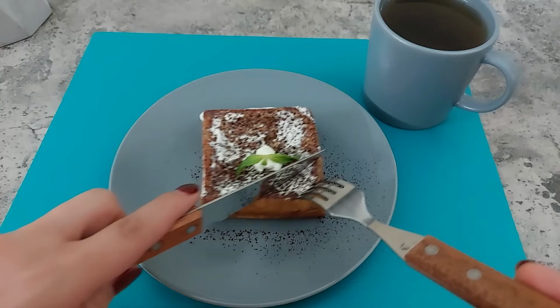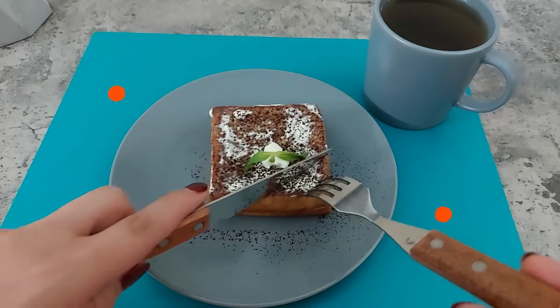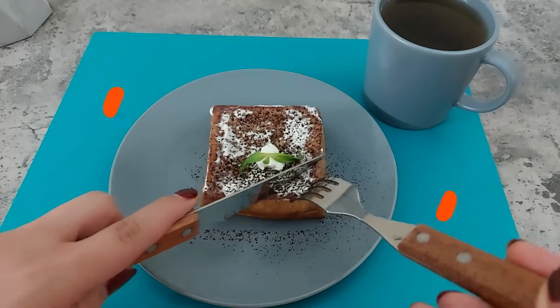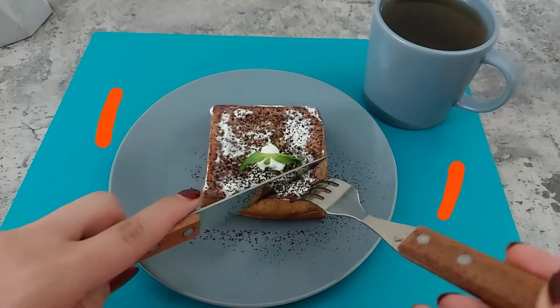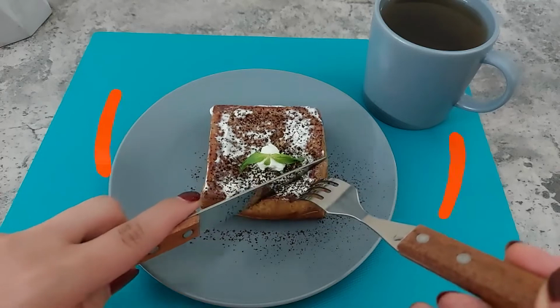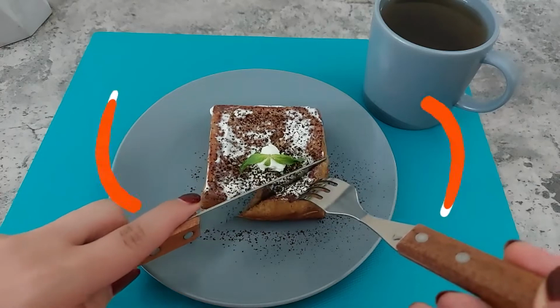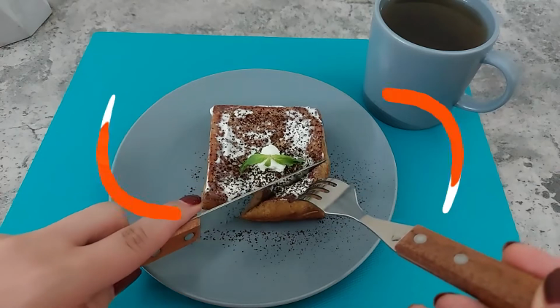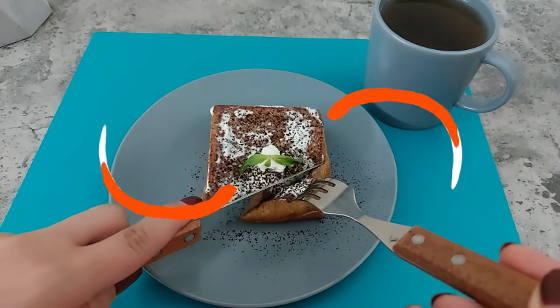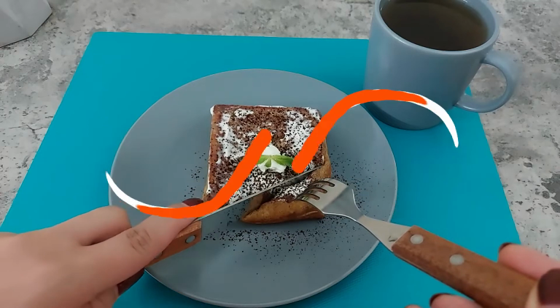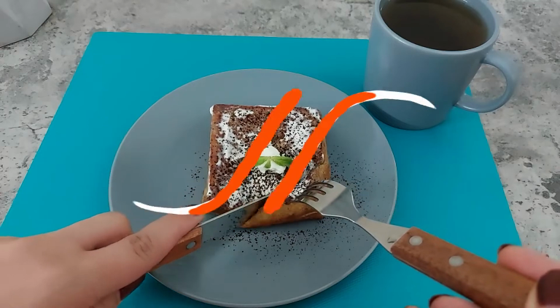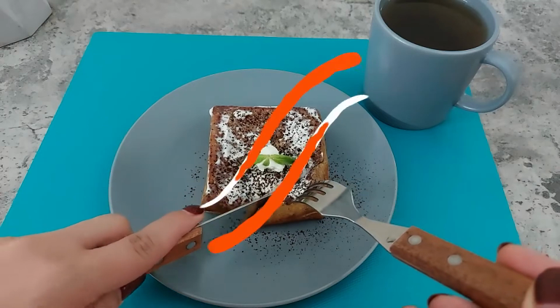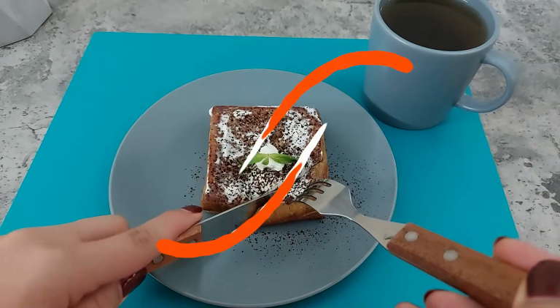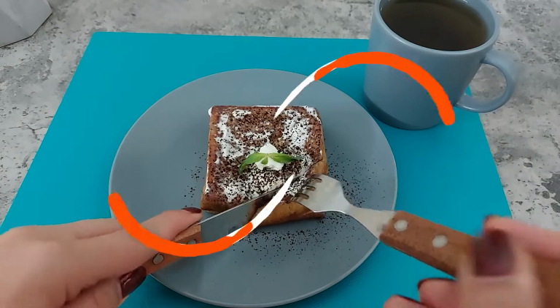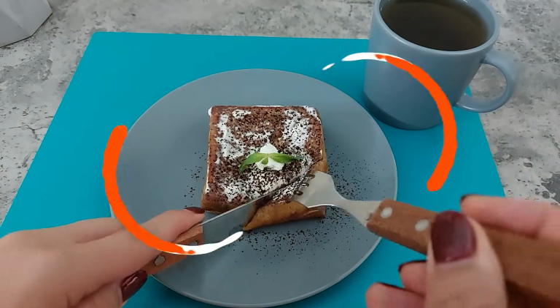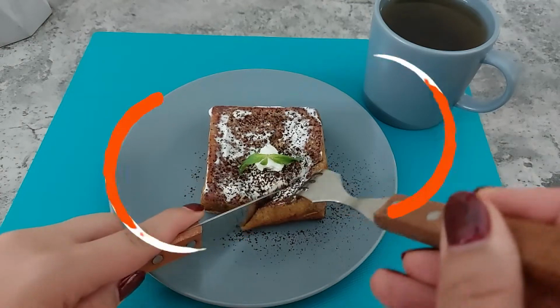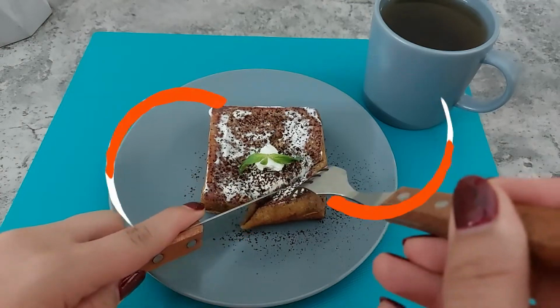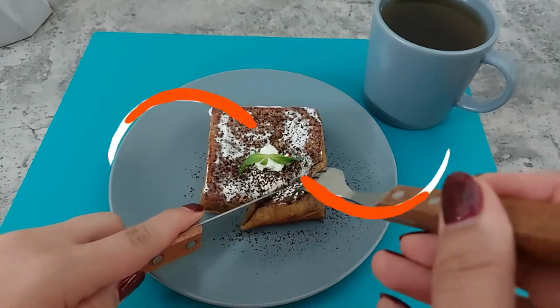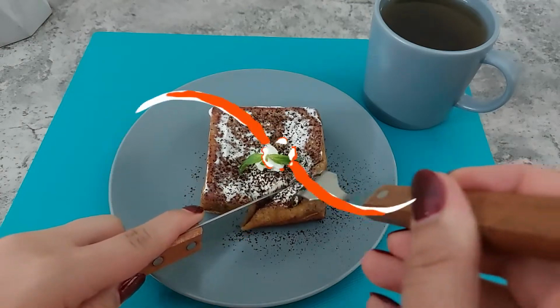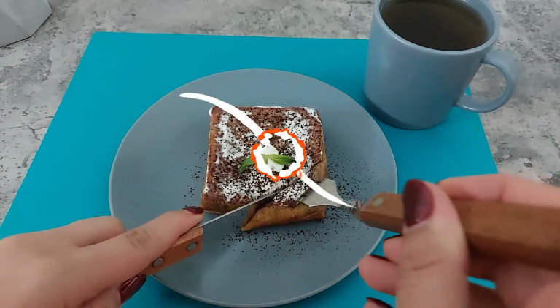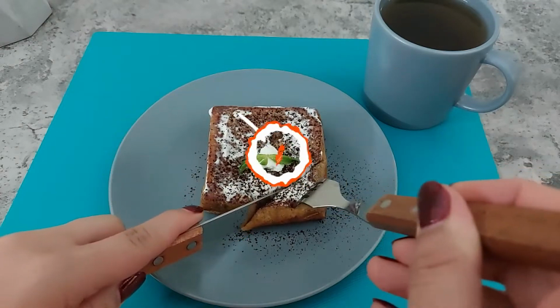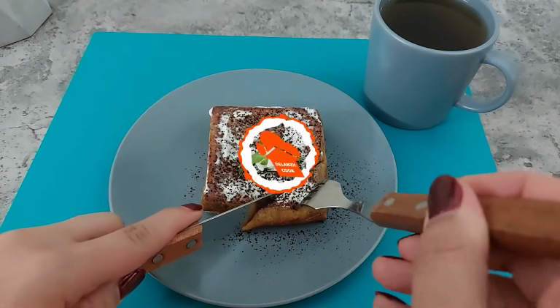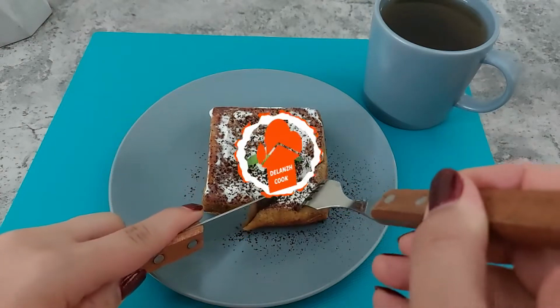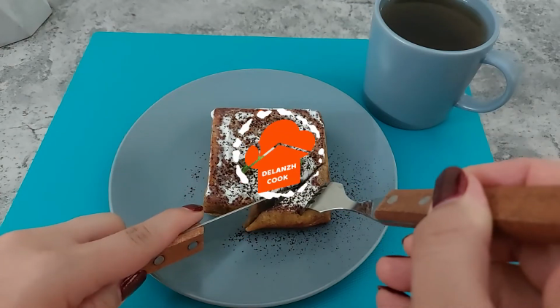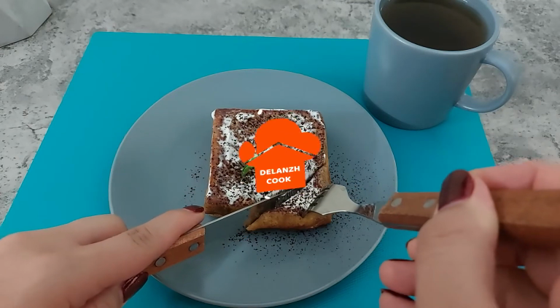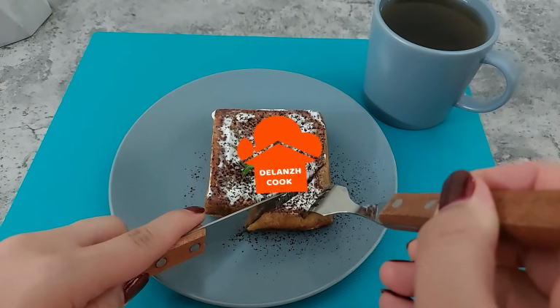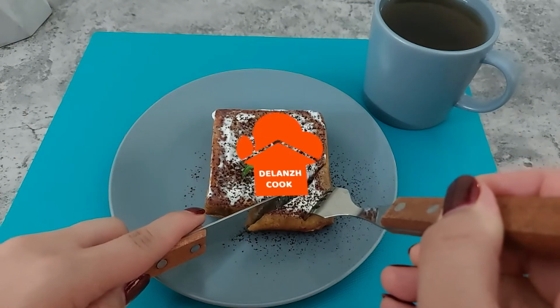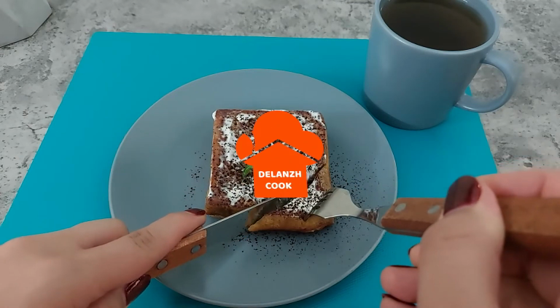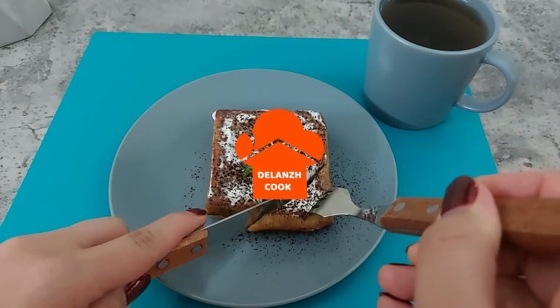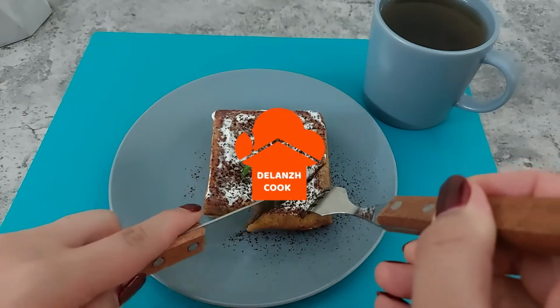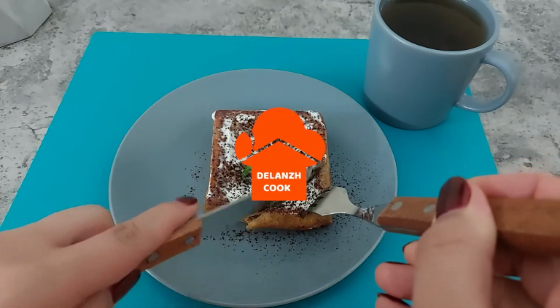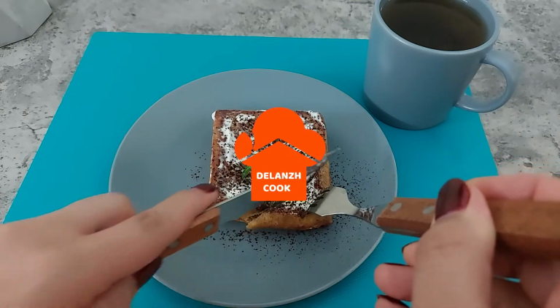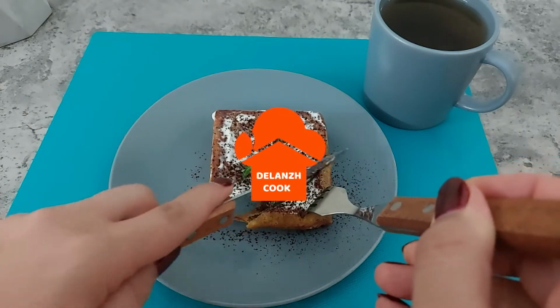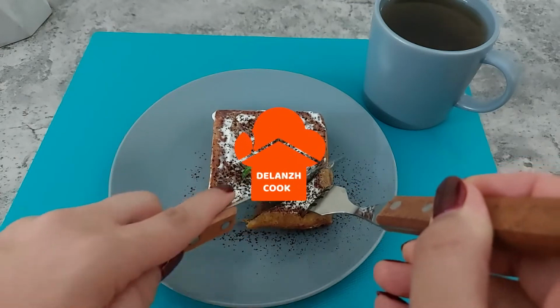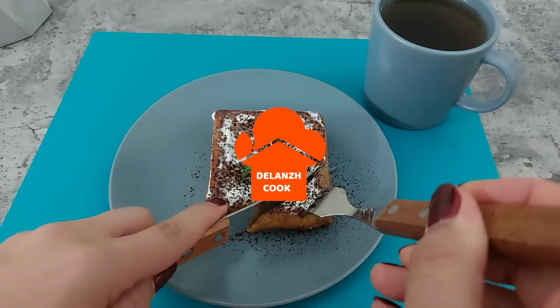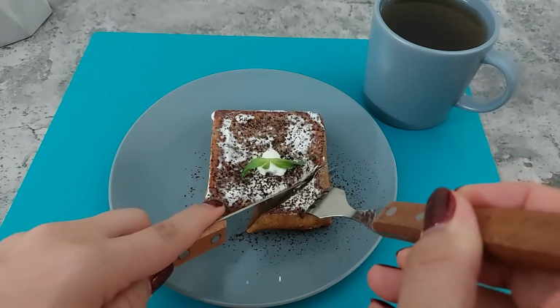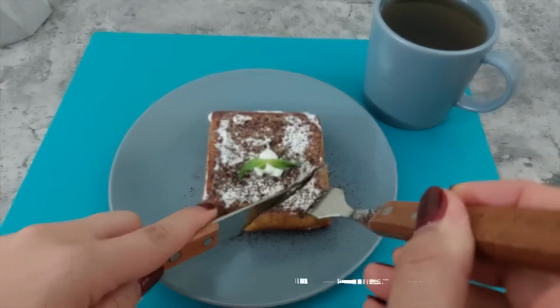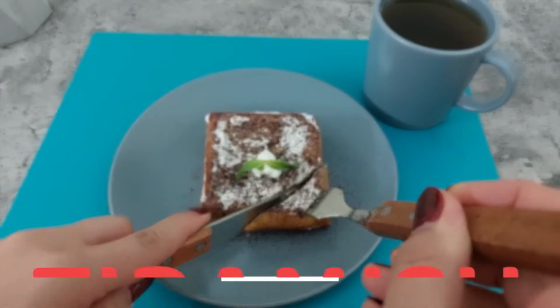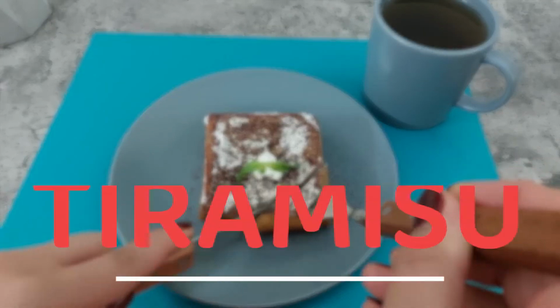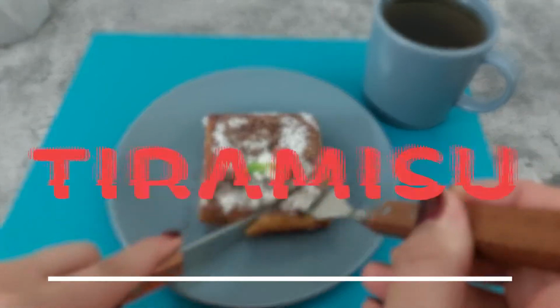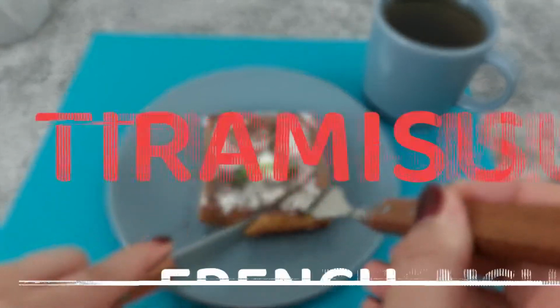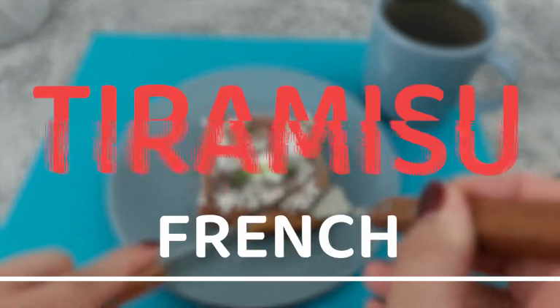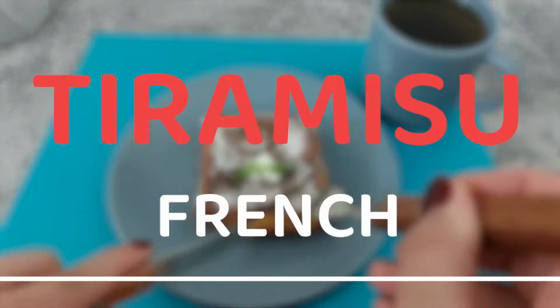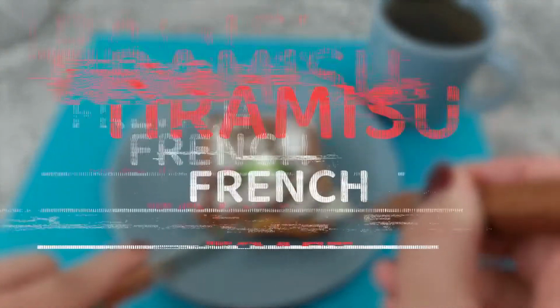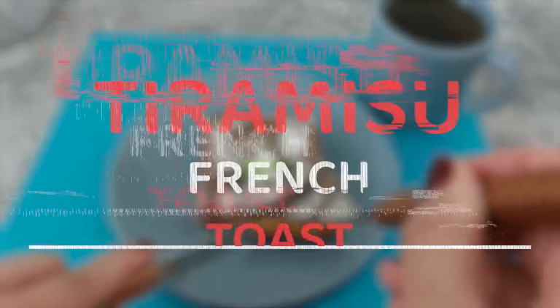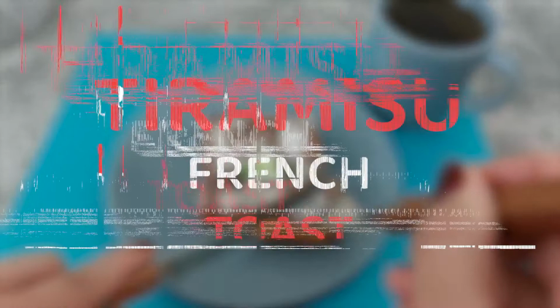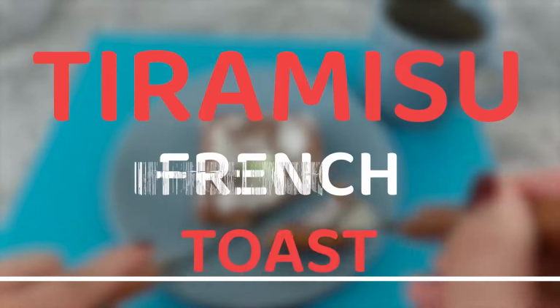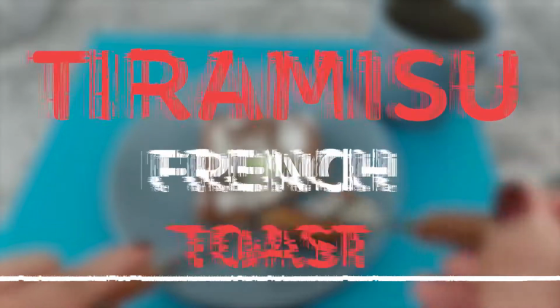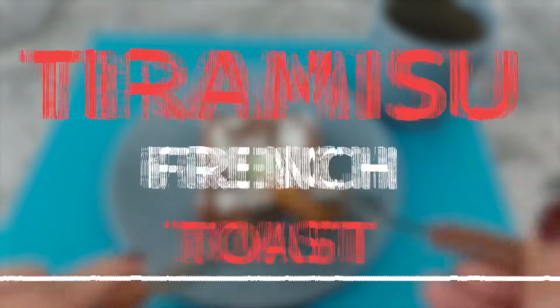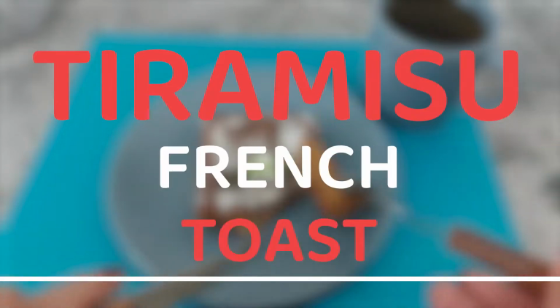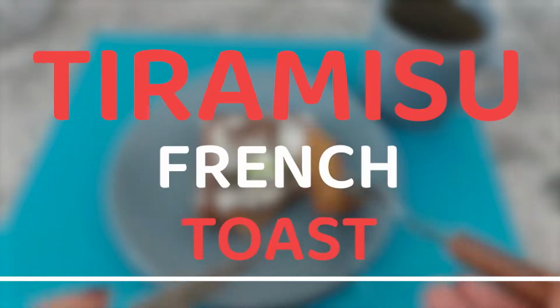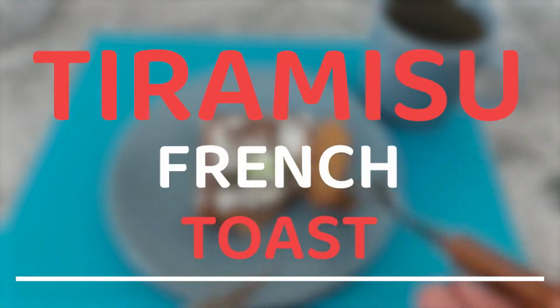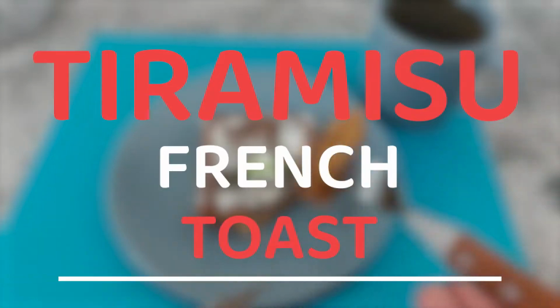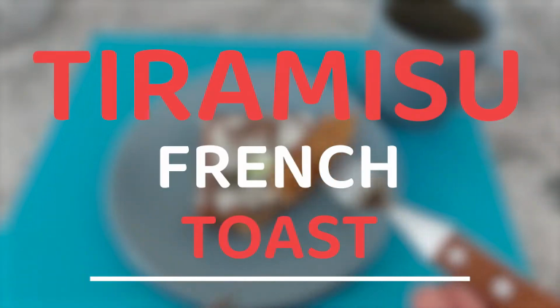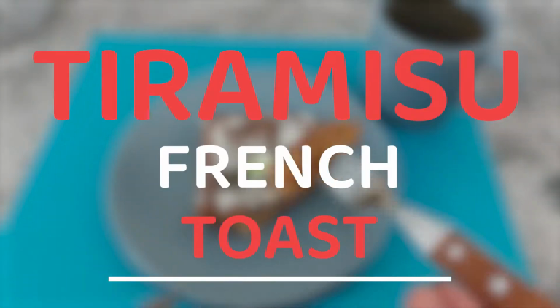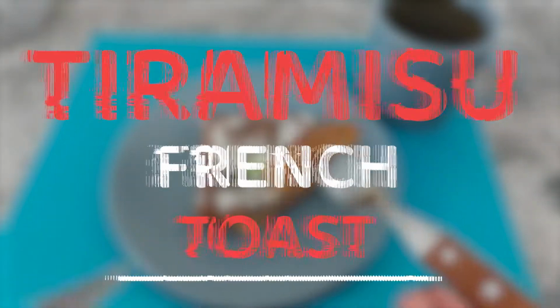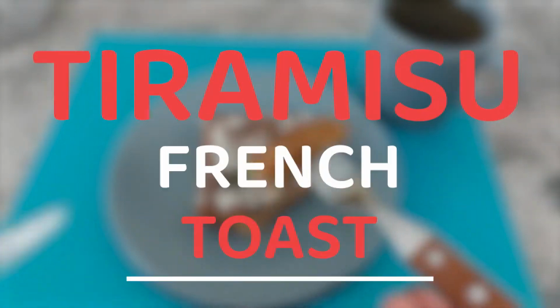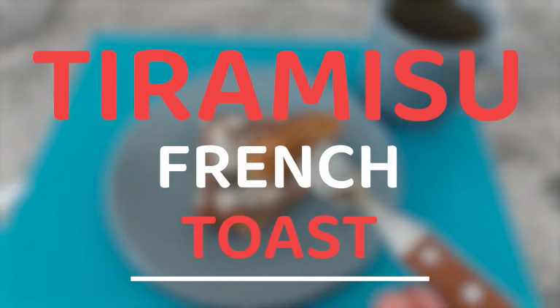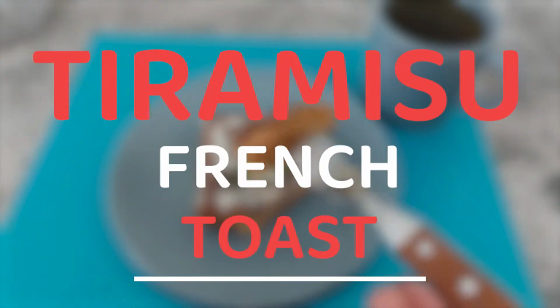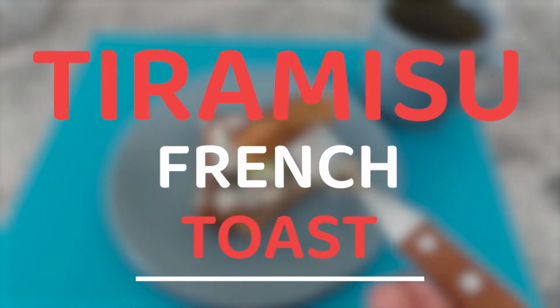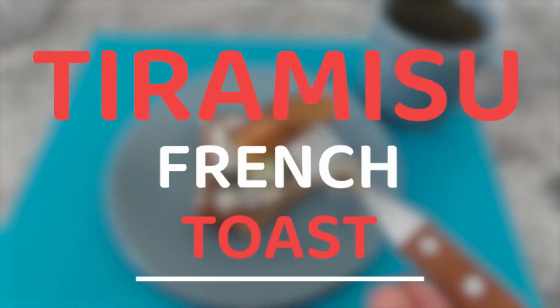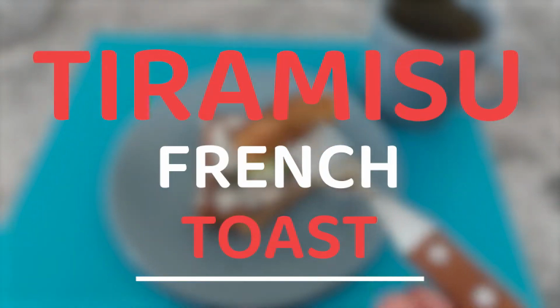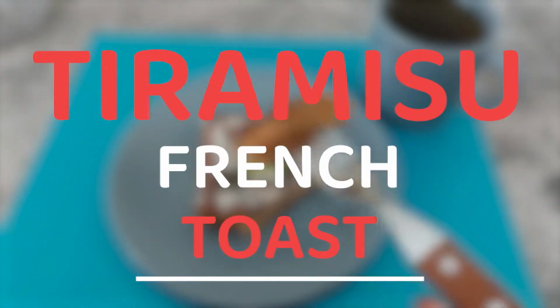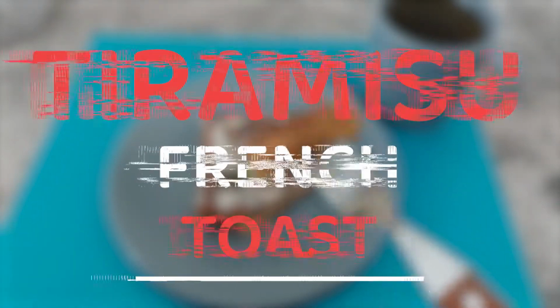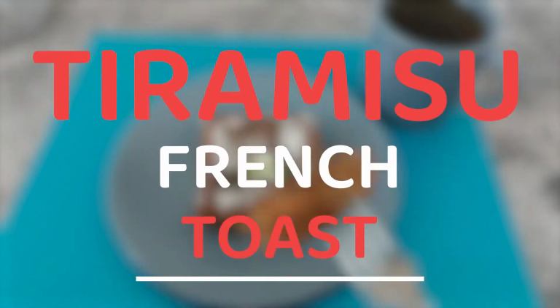If you like Tiramisu taste and French Toast, don't lose this easy and delicious Tiramisu French Toast that's so suitable for breakfast.